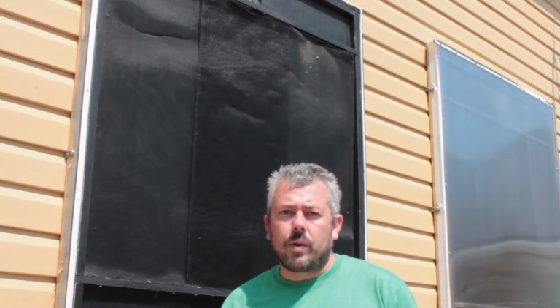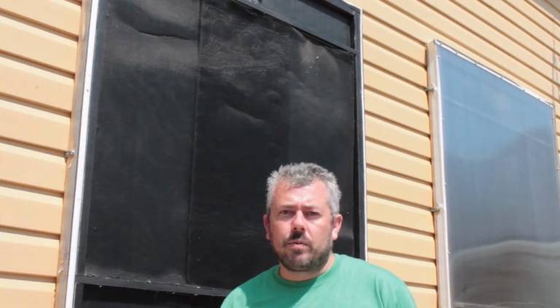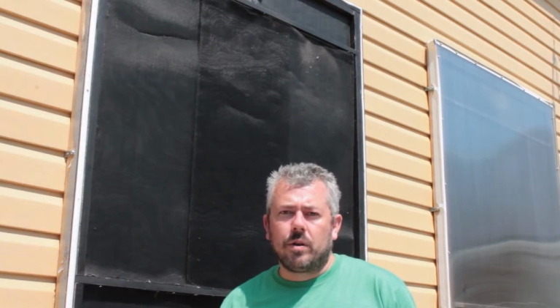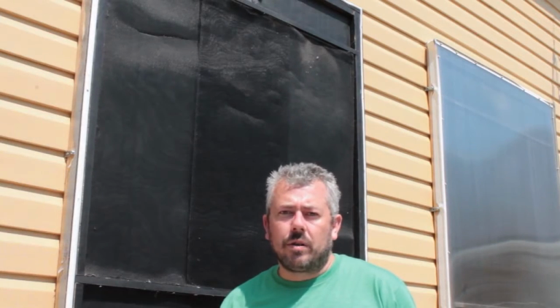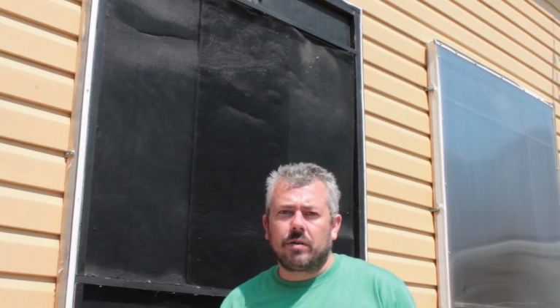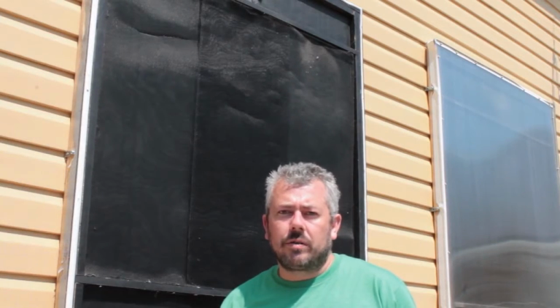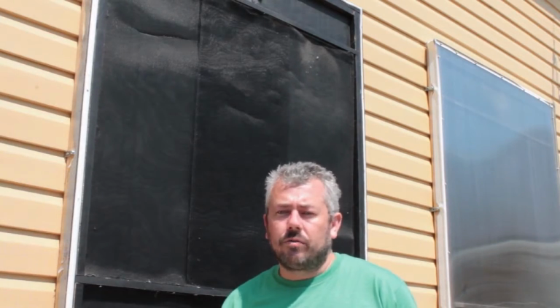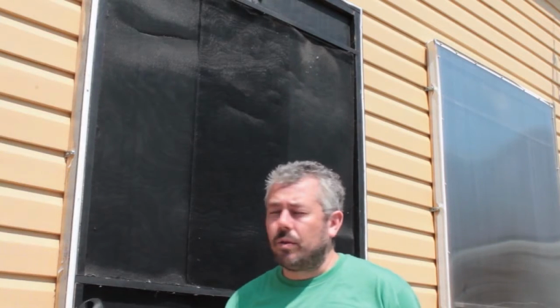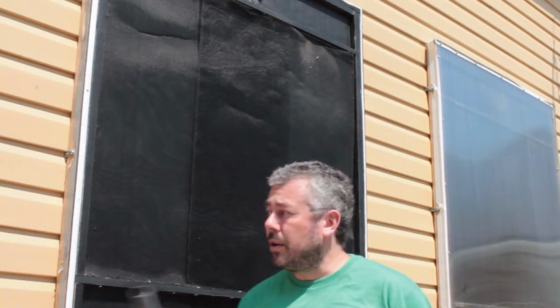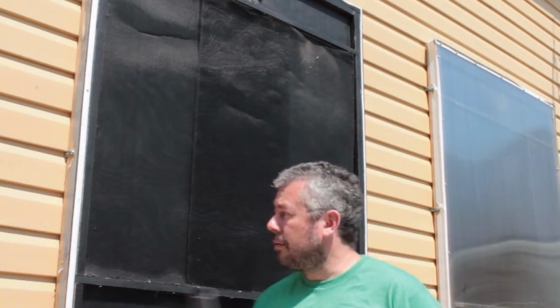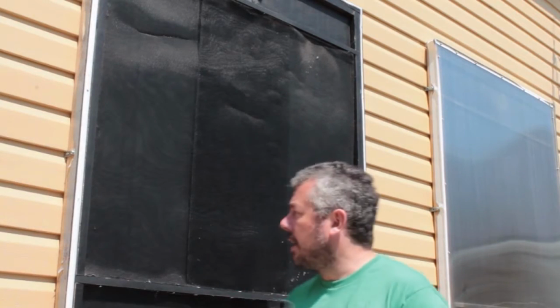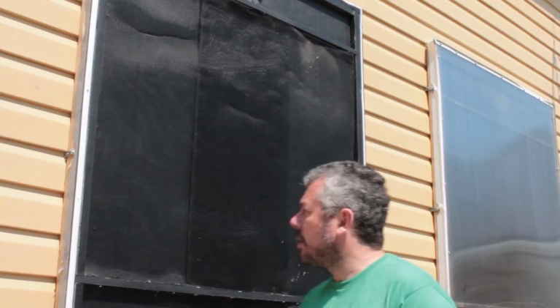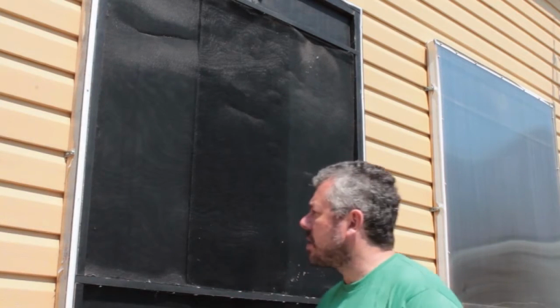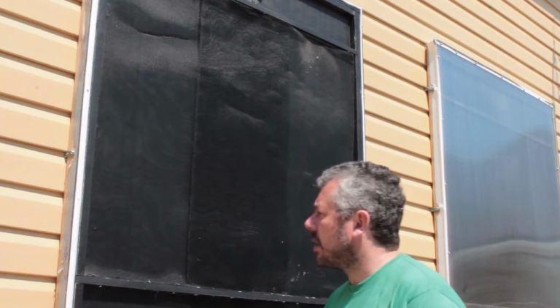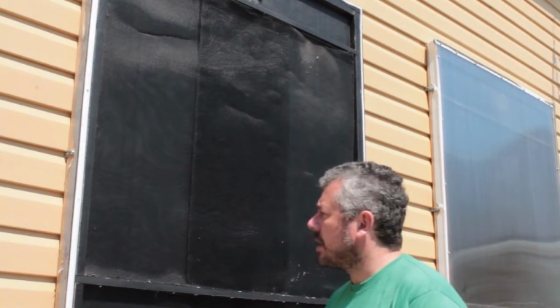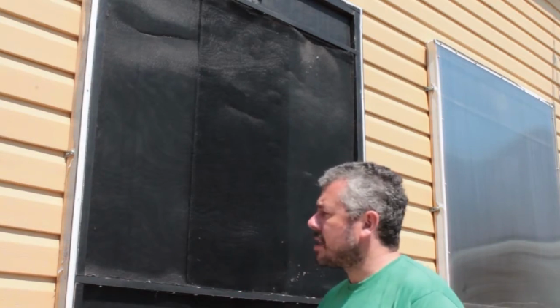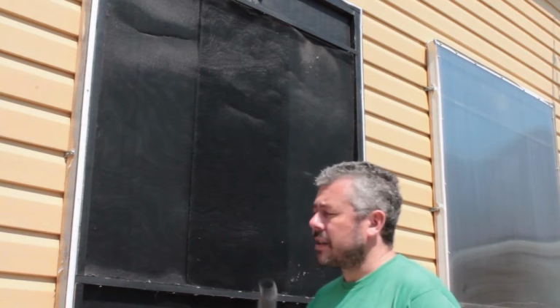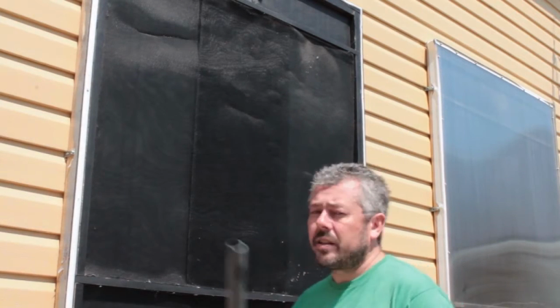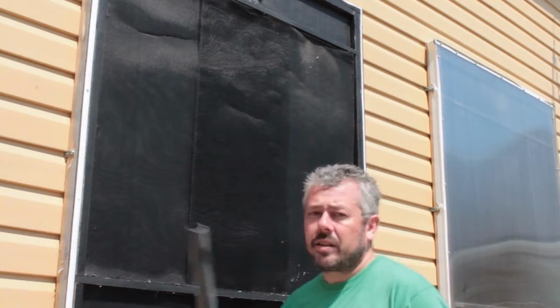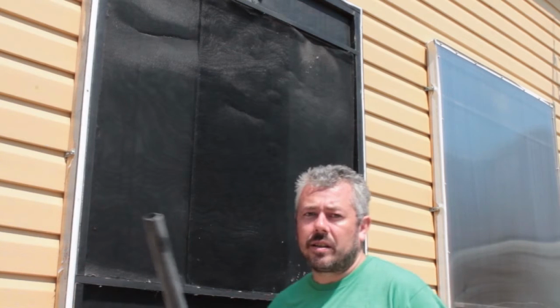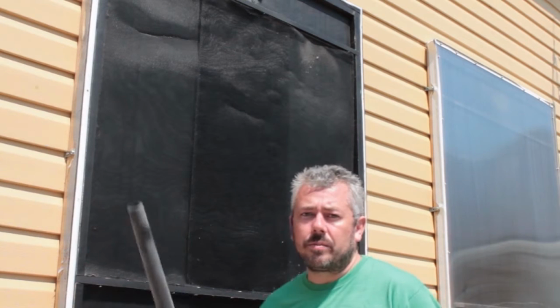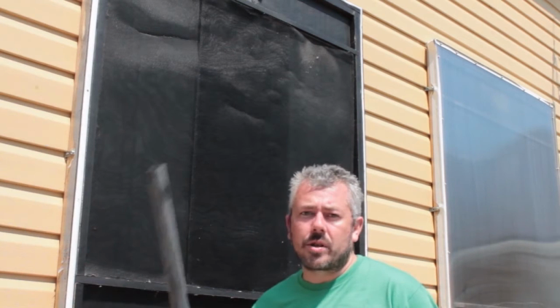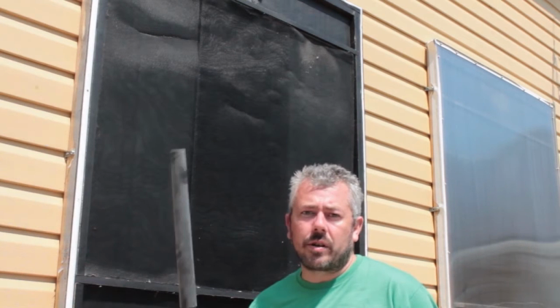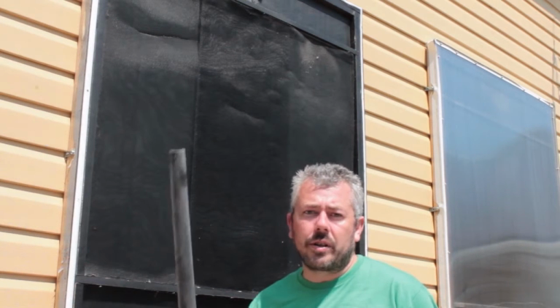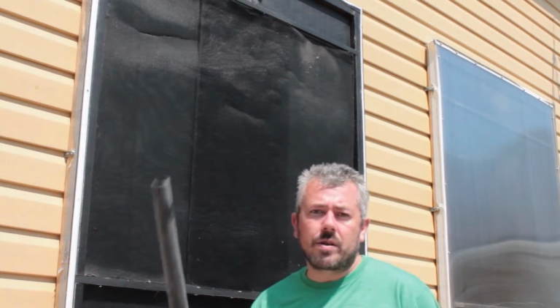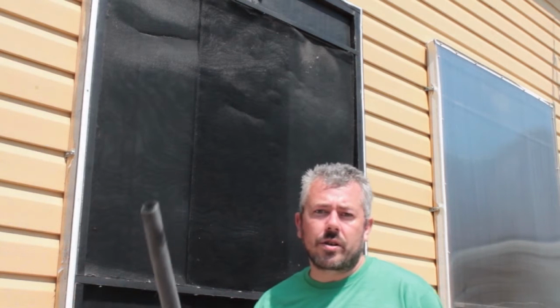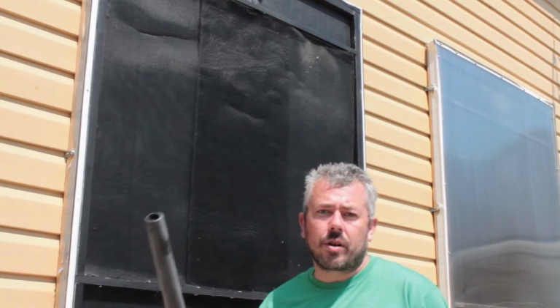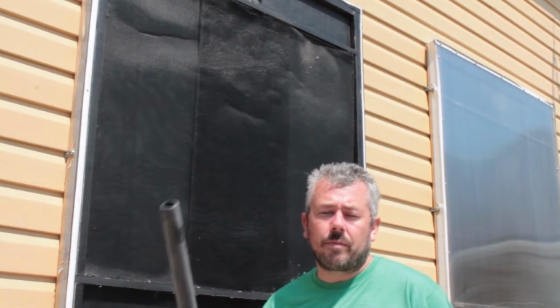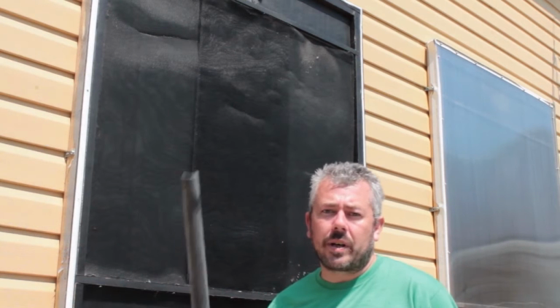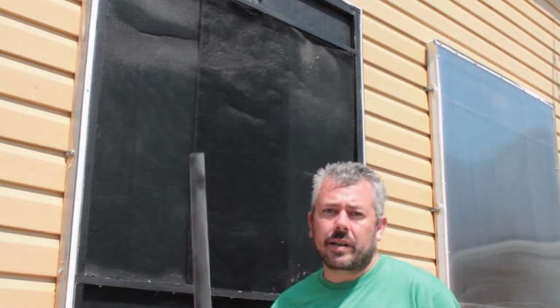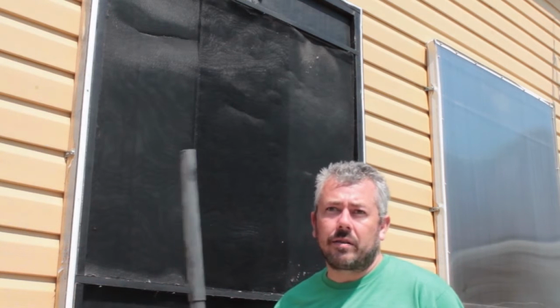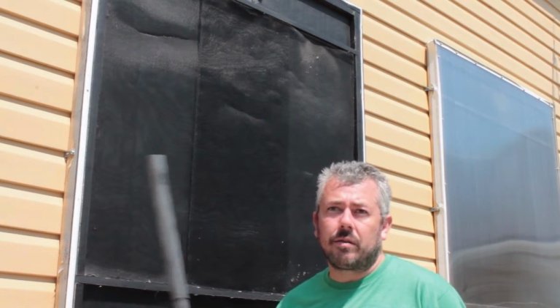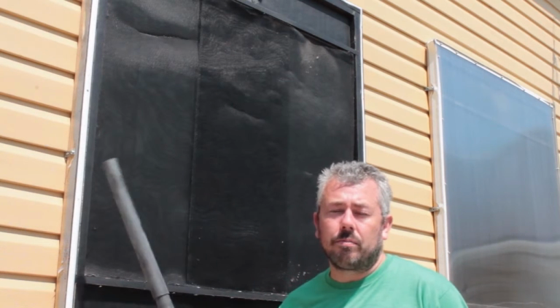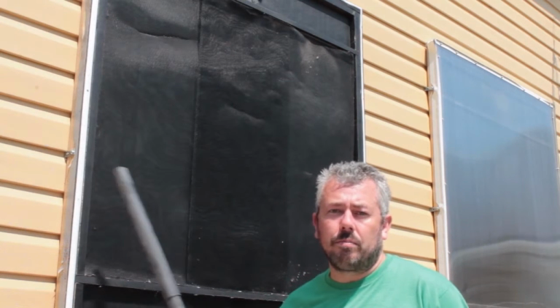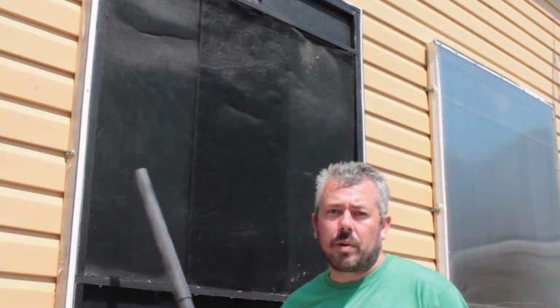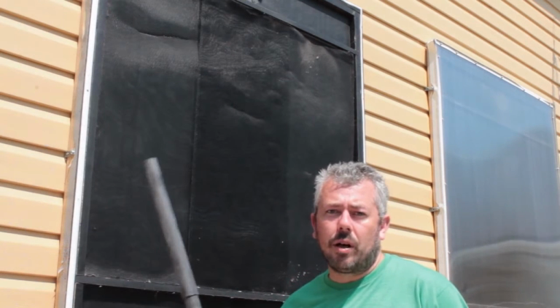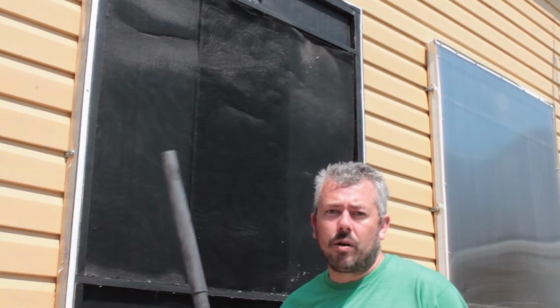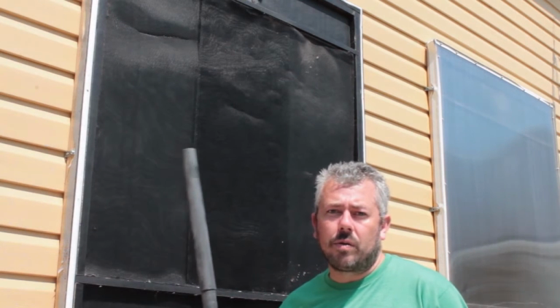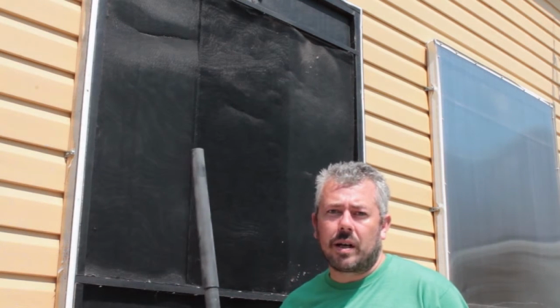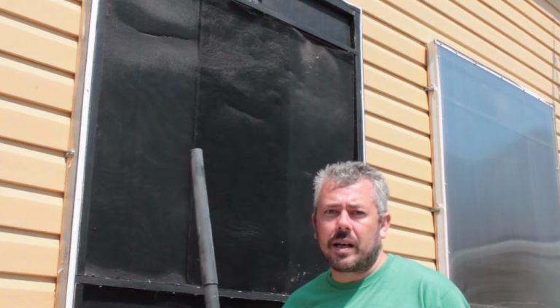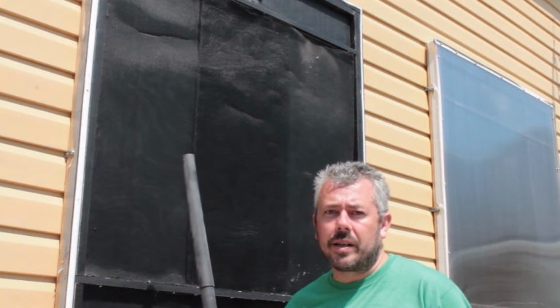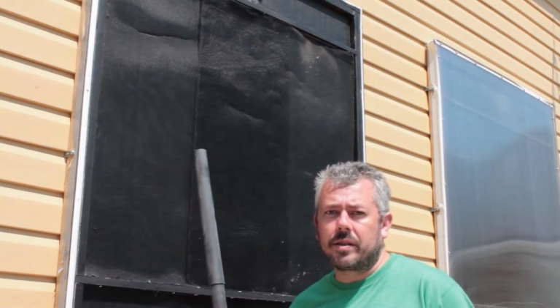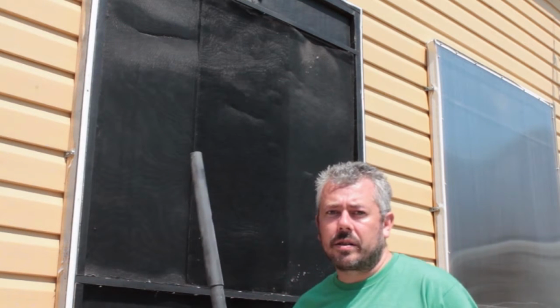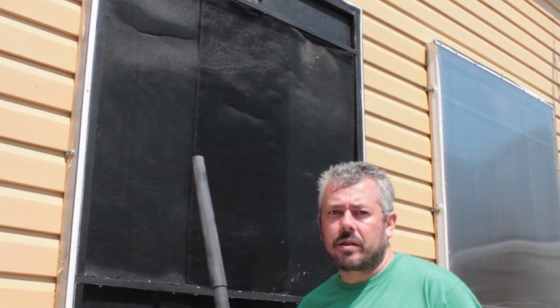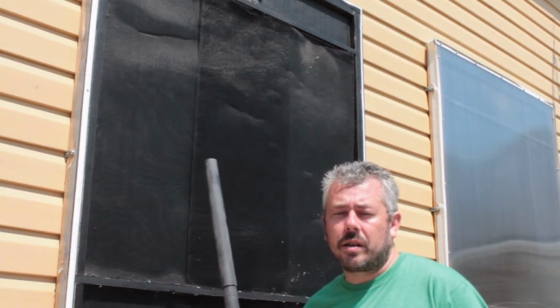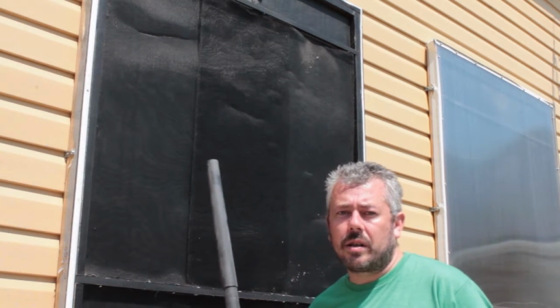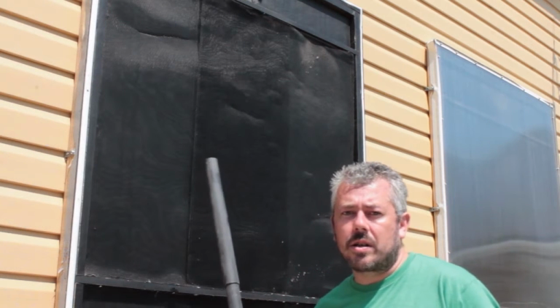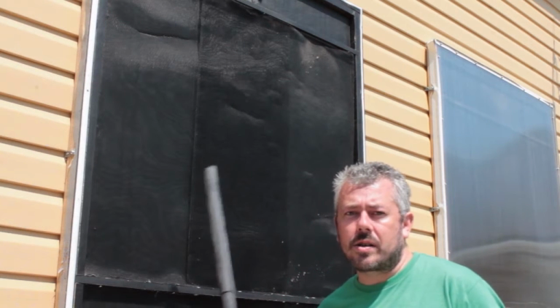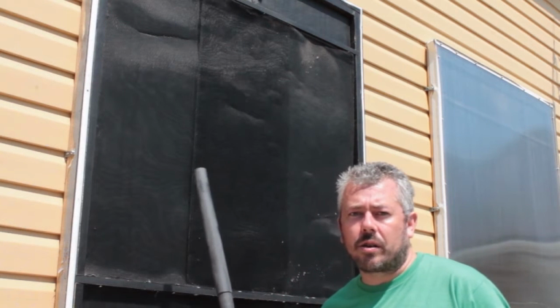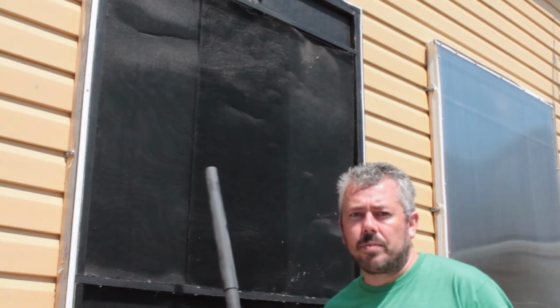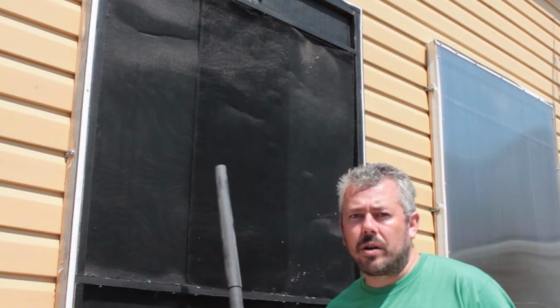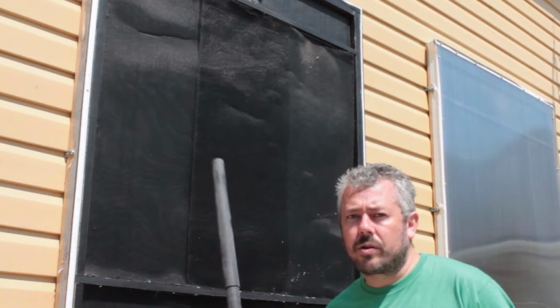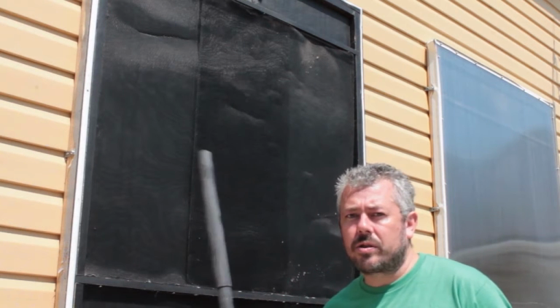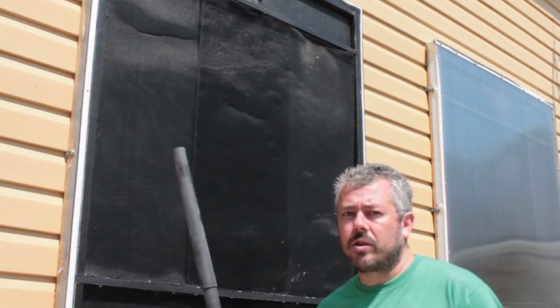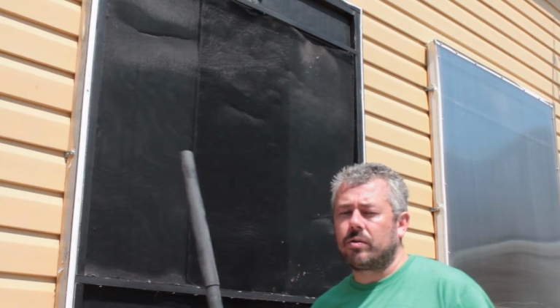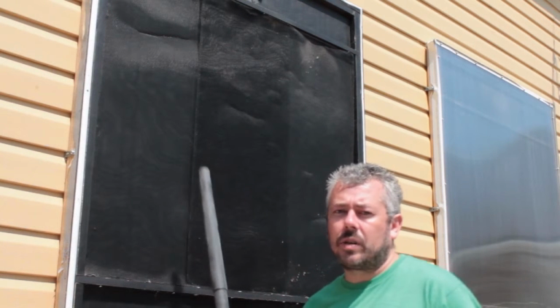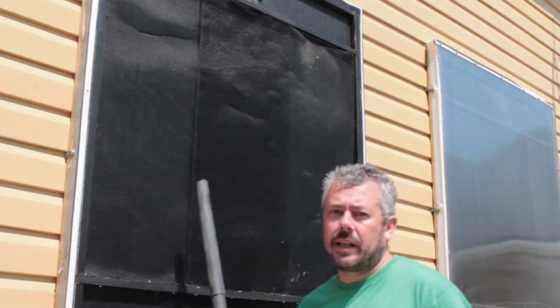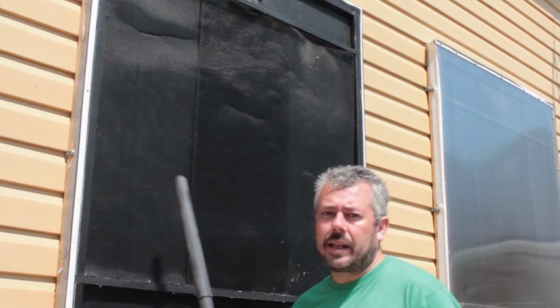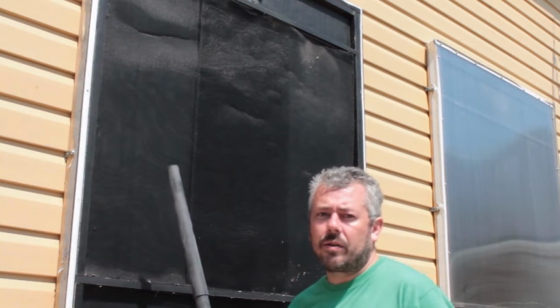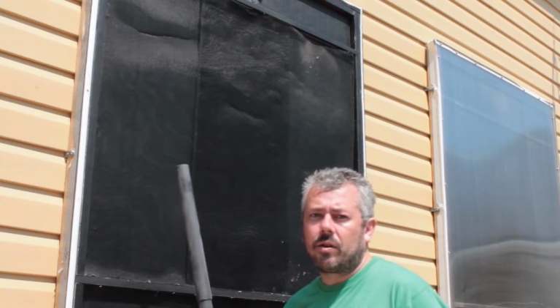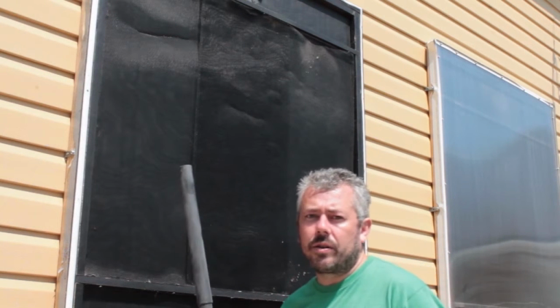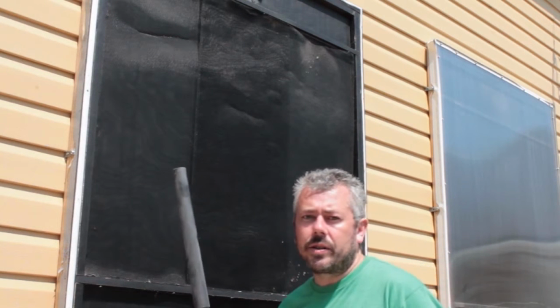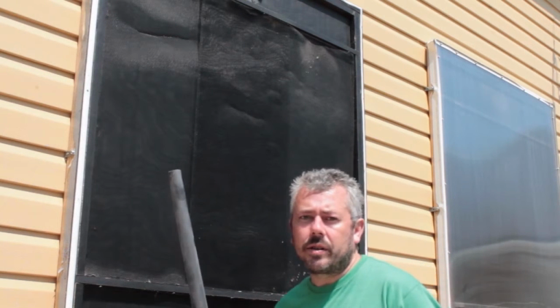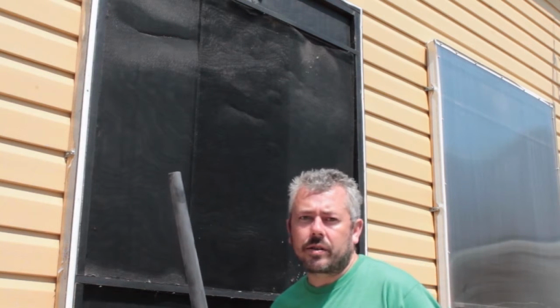I've got the twin wall removed now as you can see. I'm just going to use the shop vac on blow and suck mode to clean out all of the dirt.